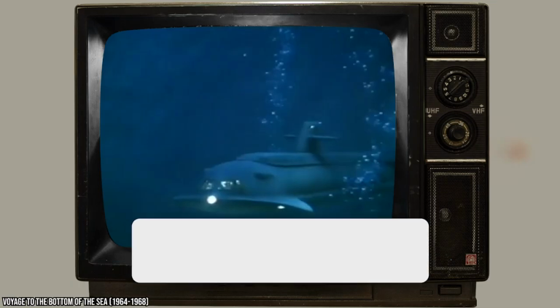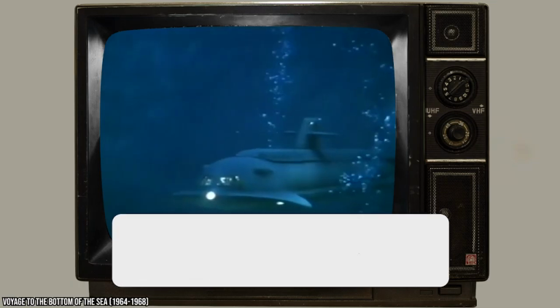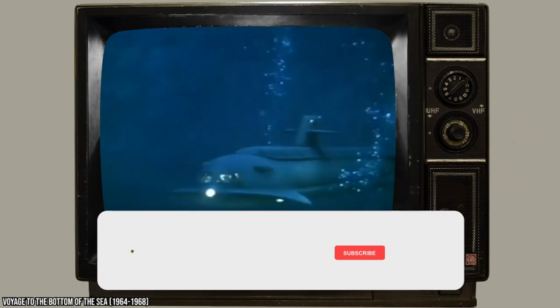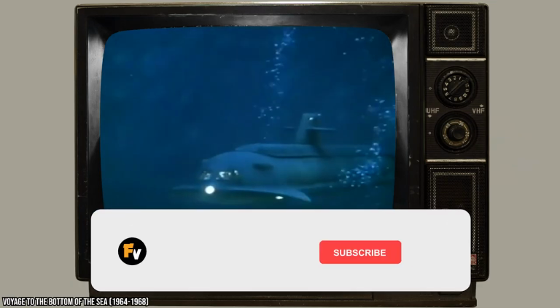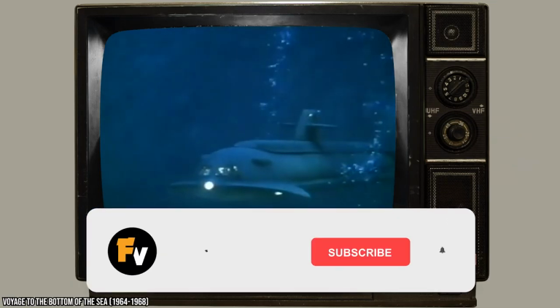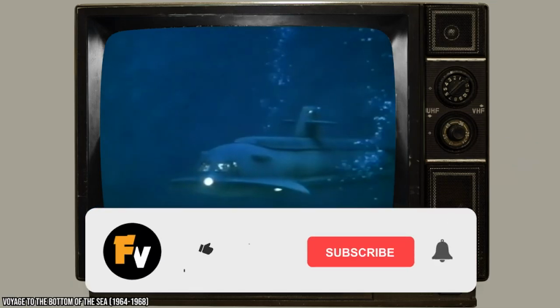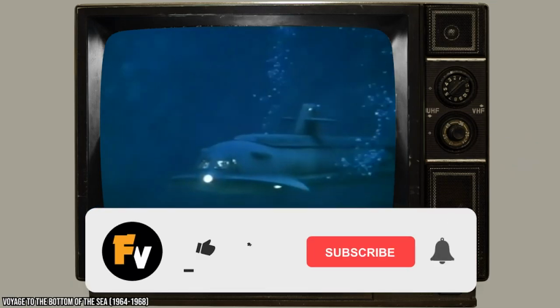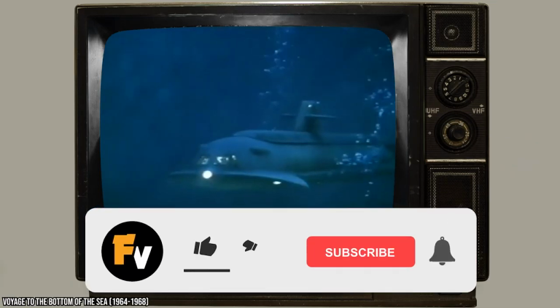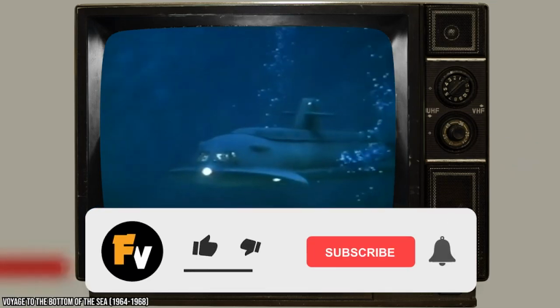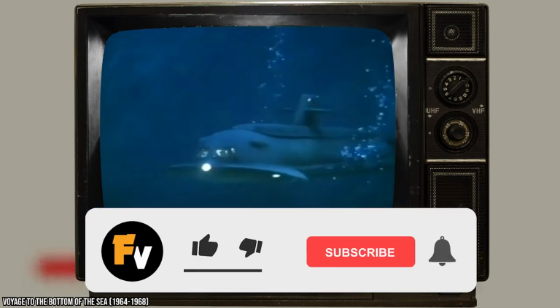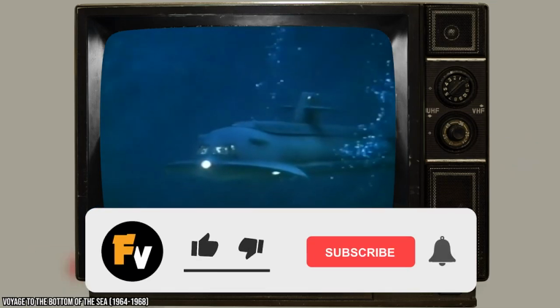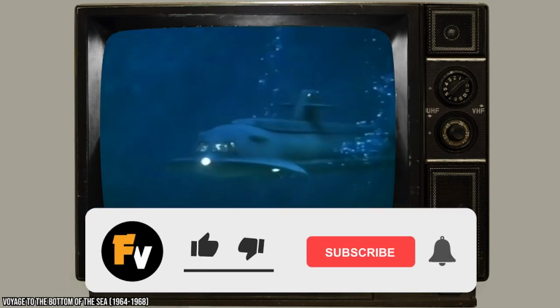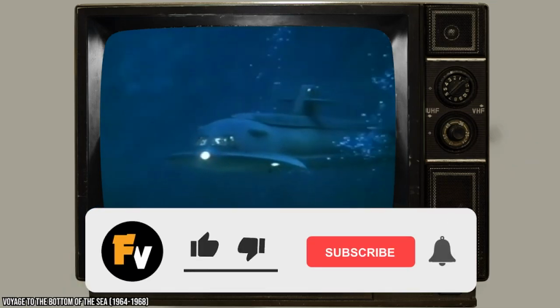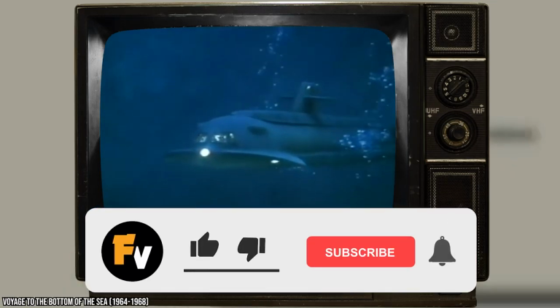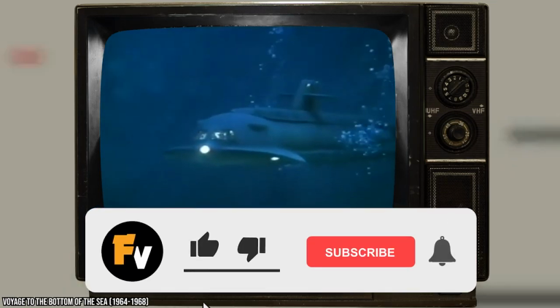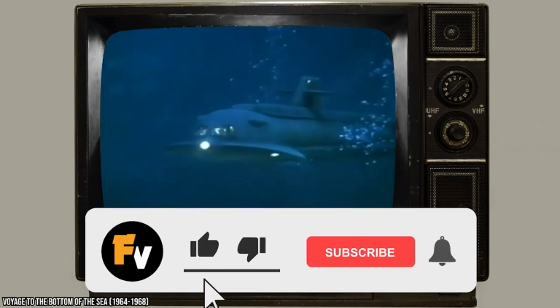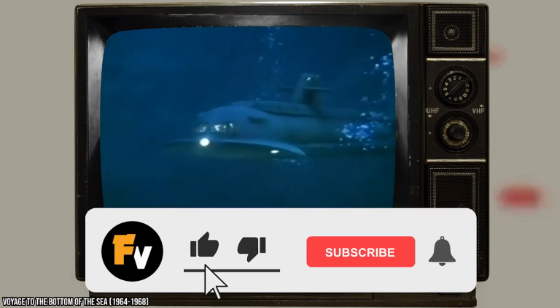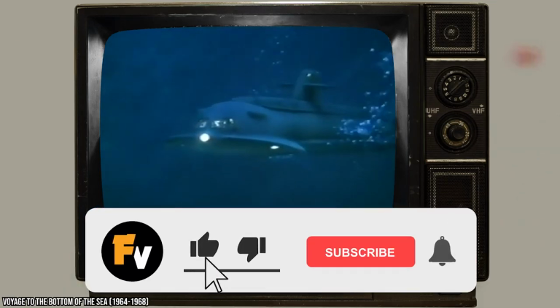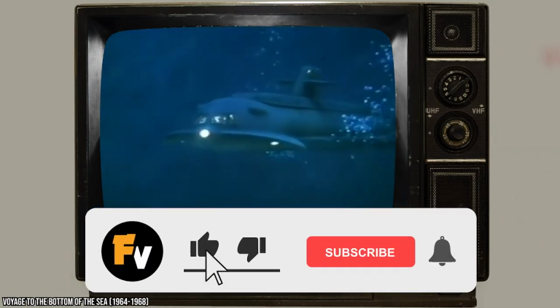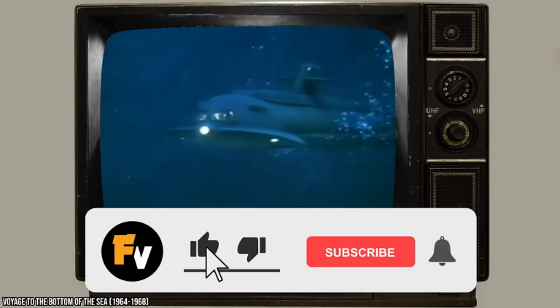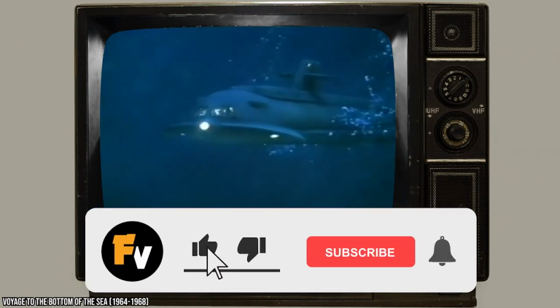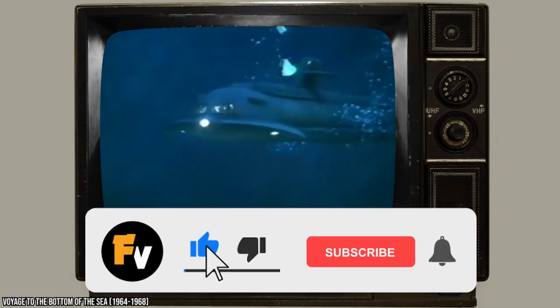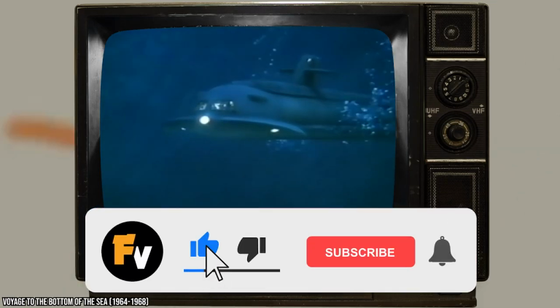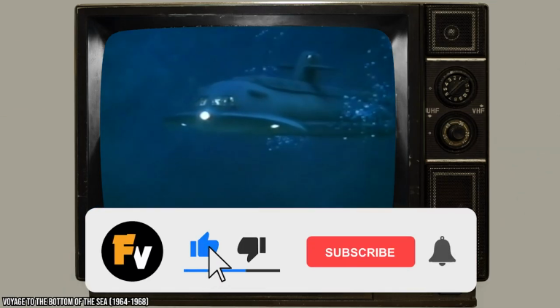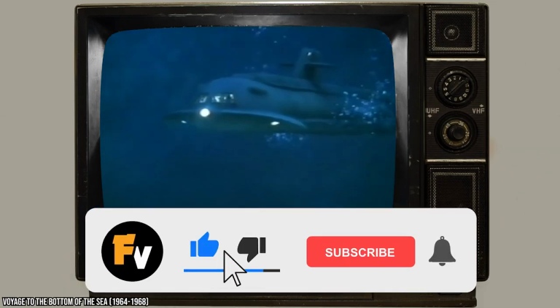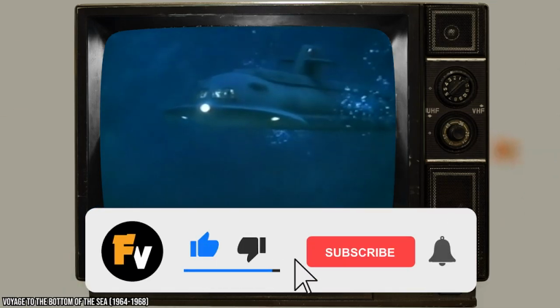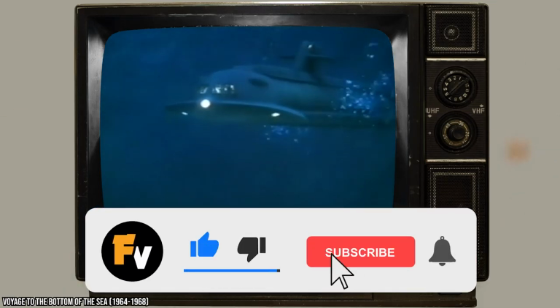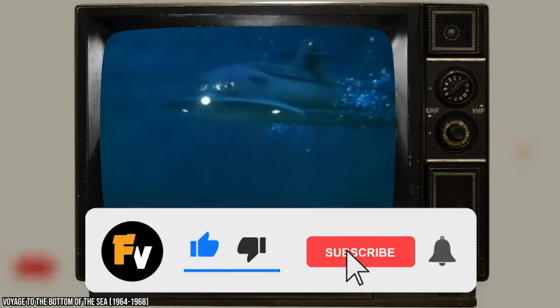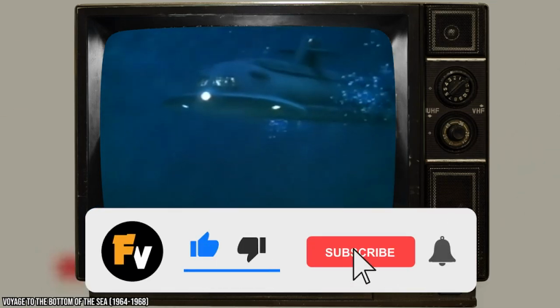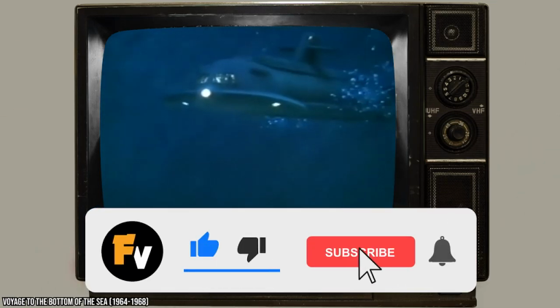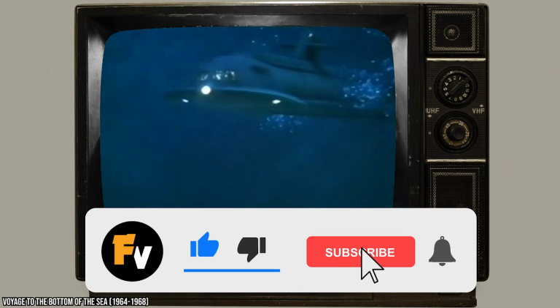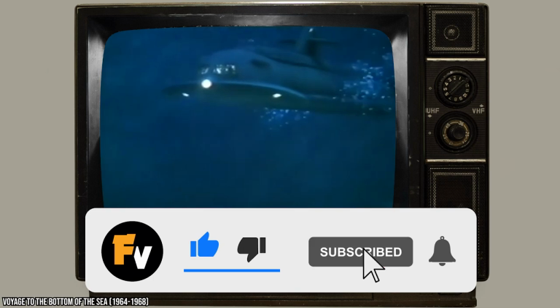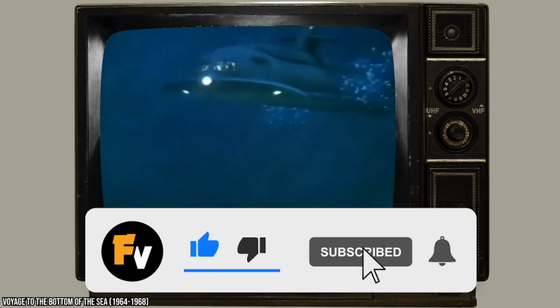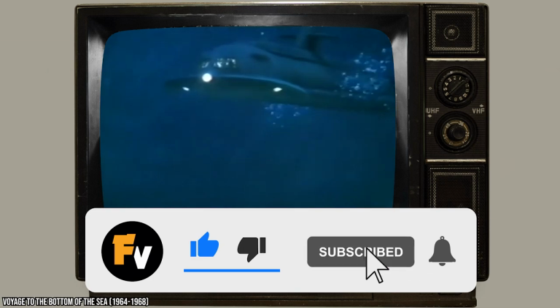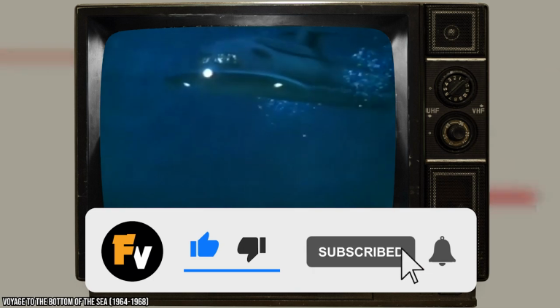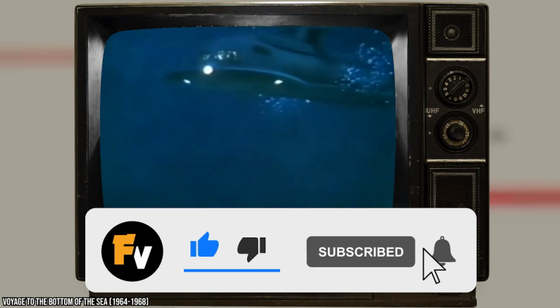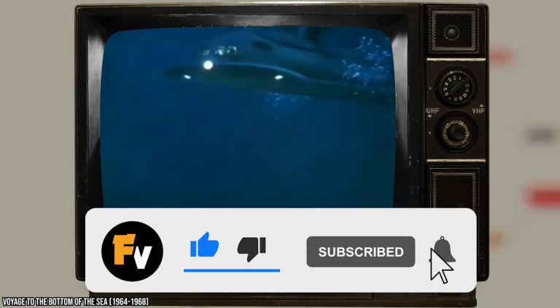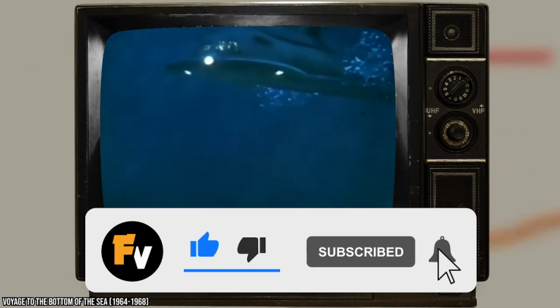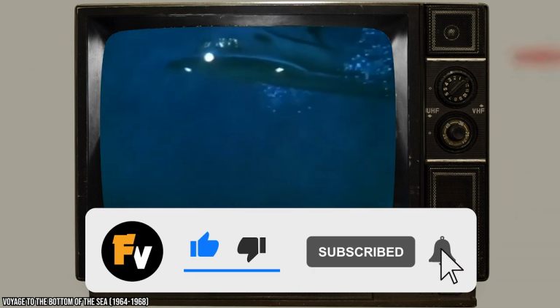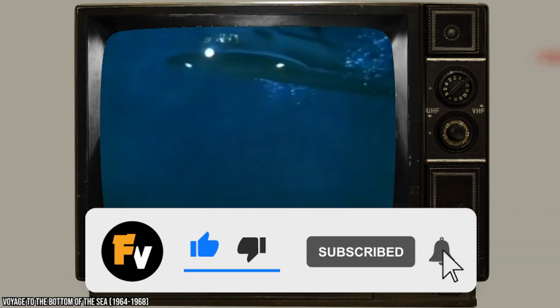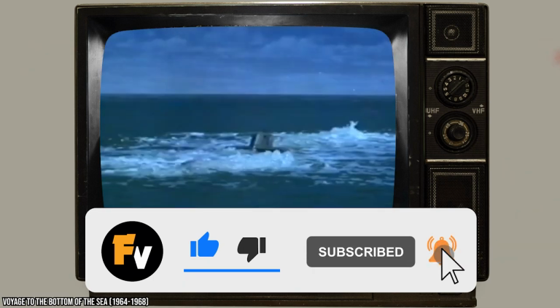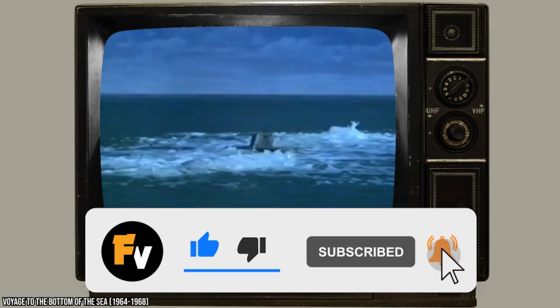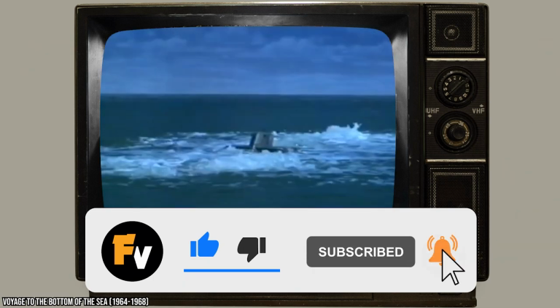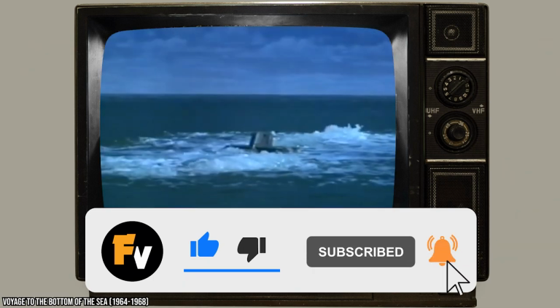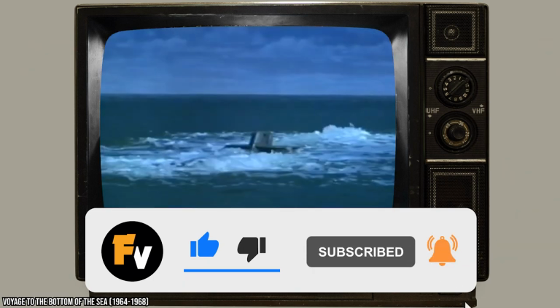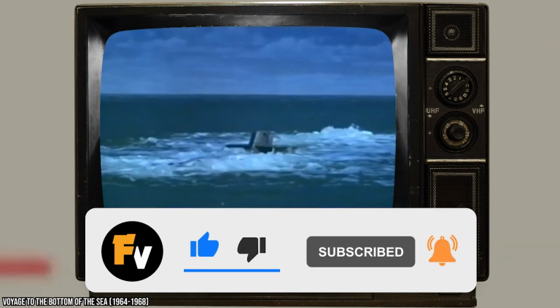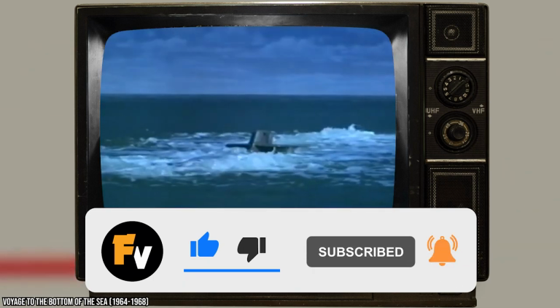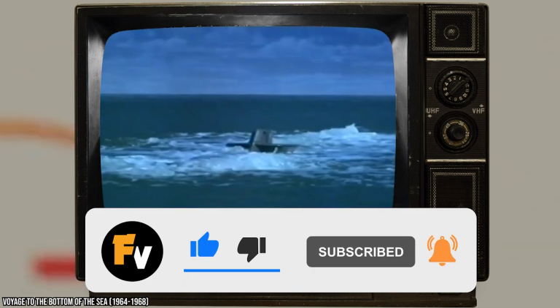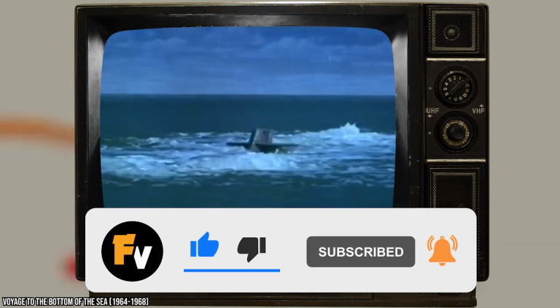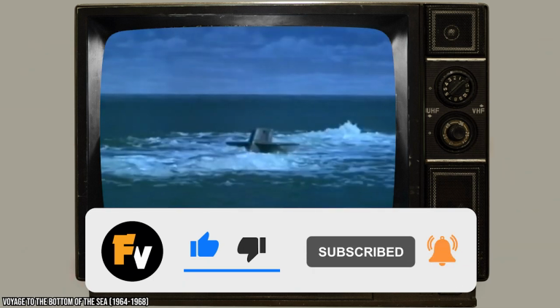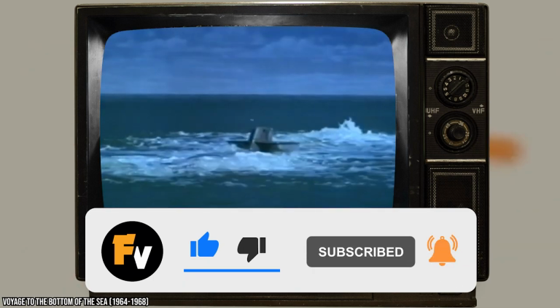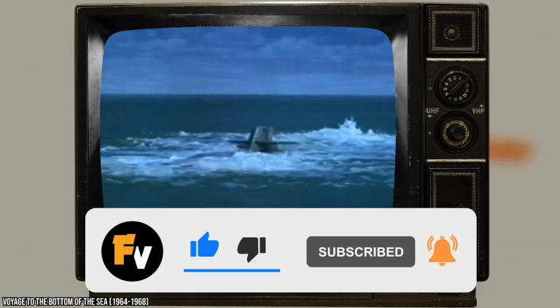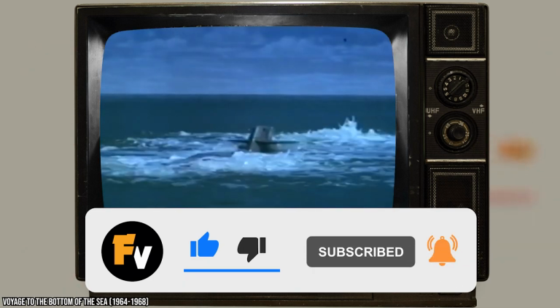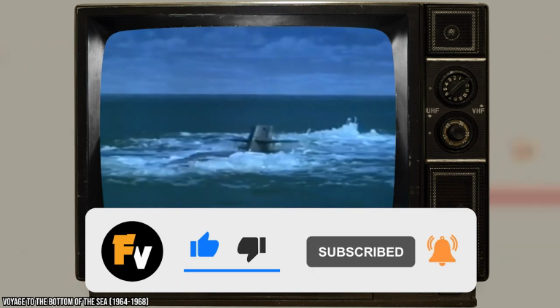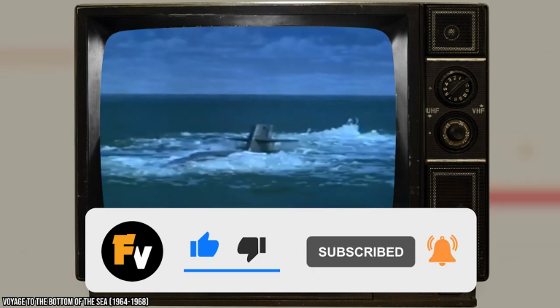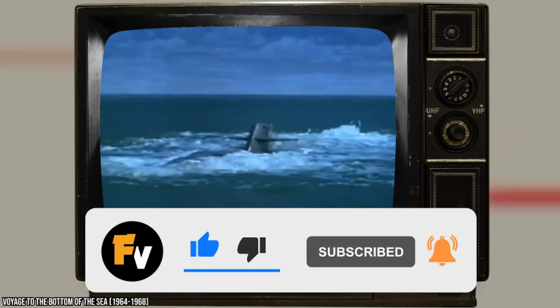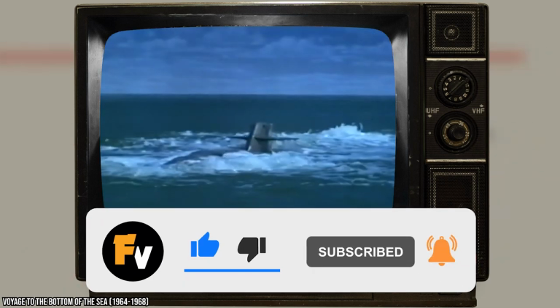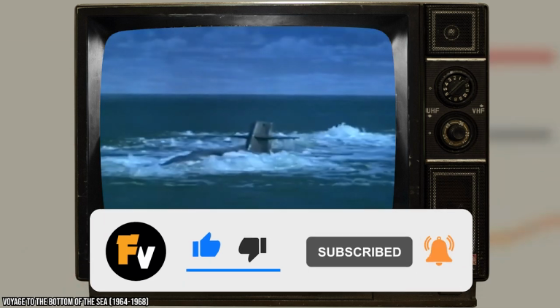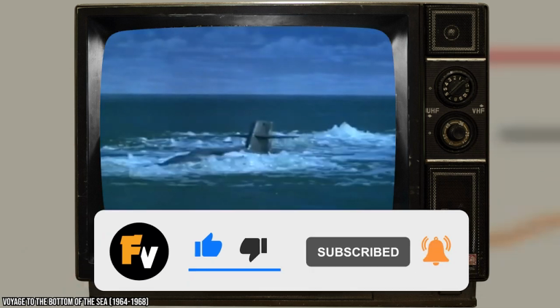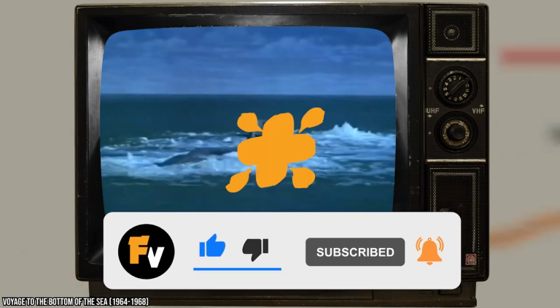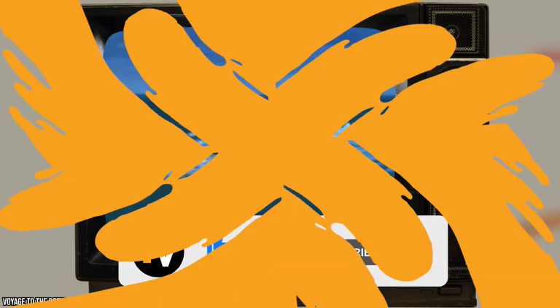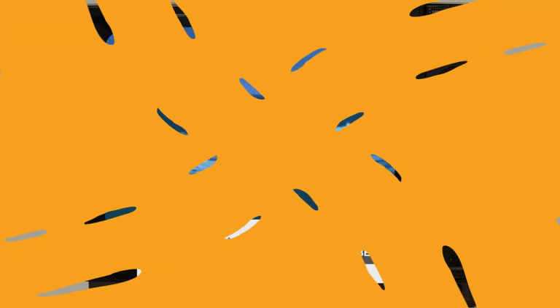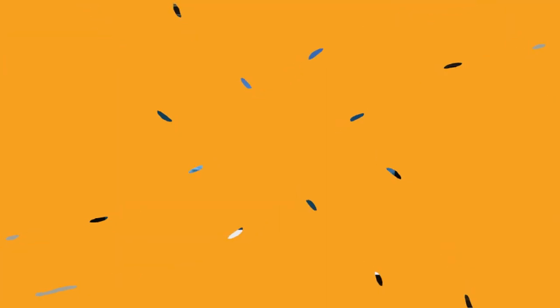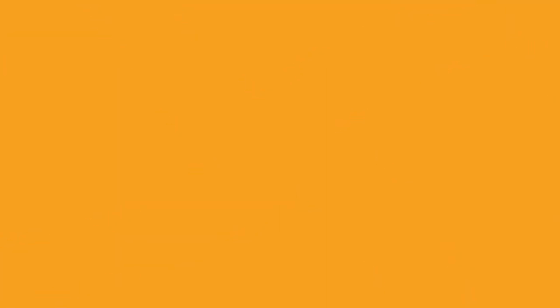Before we tell you more about Voyage to the Bottom of the Sea, be sure to give this video a like and subscribe to Facts Verse if you haven't already.